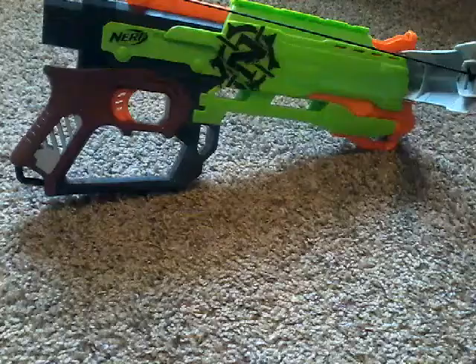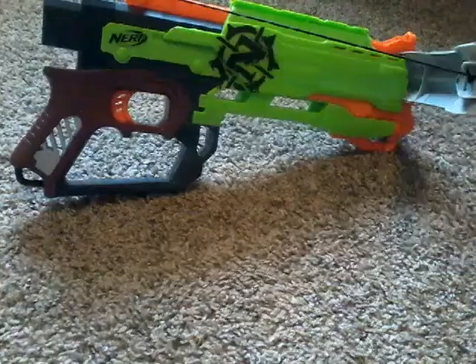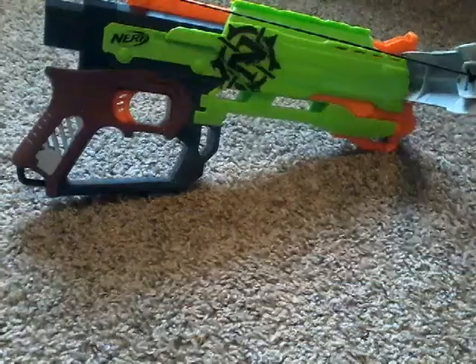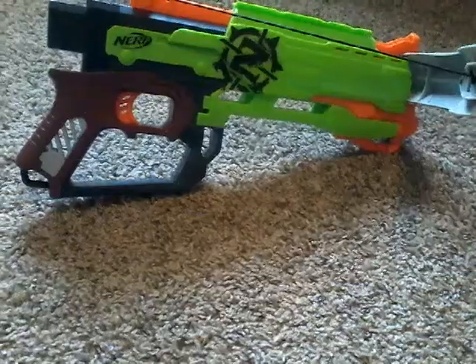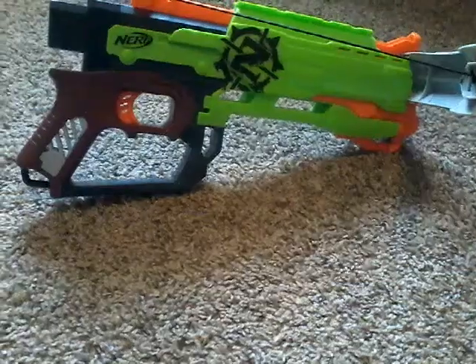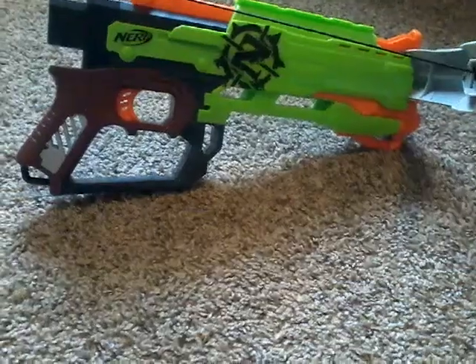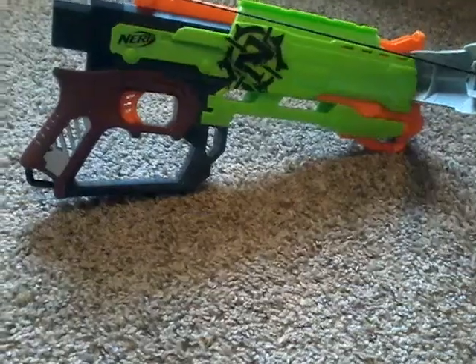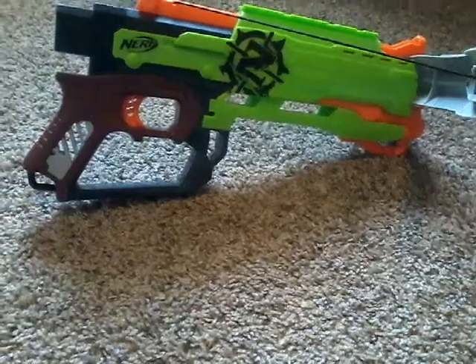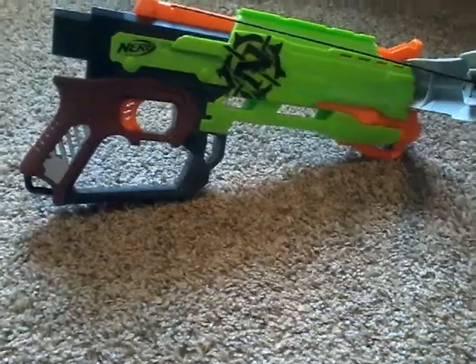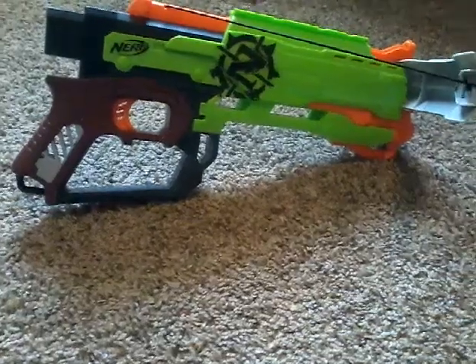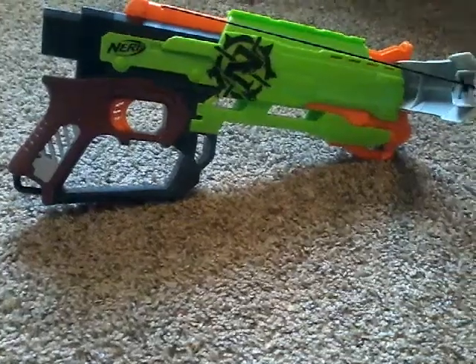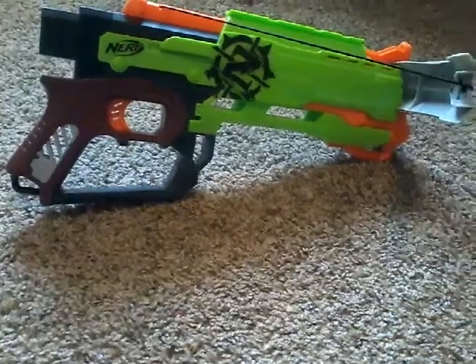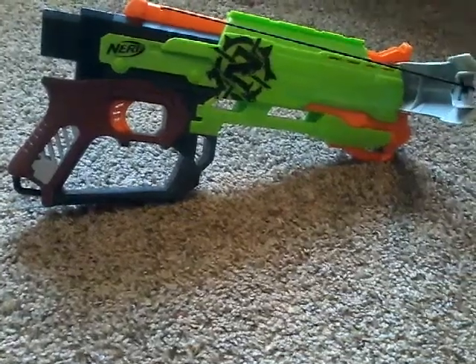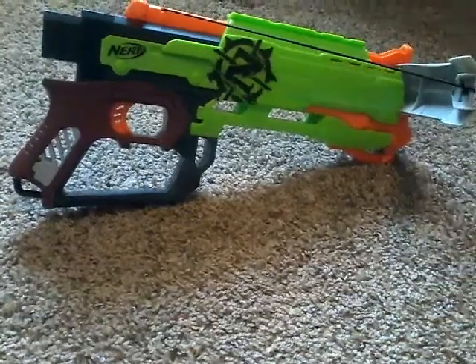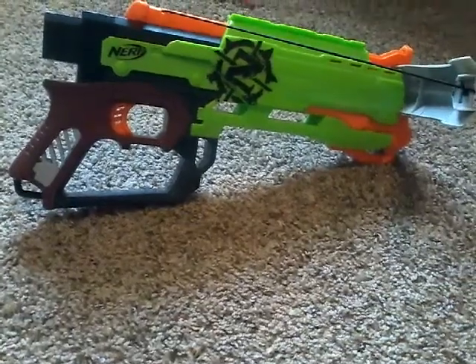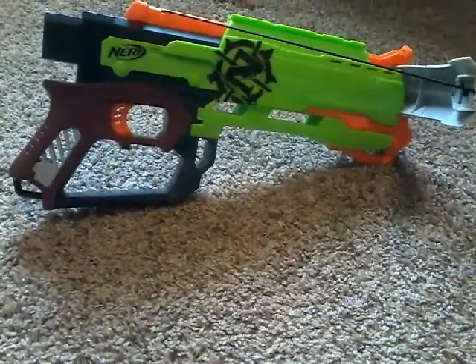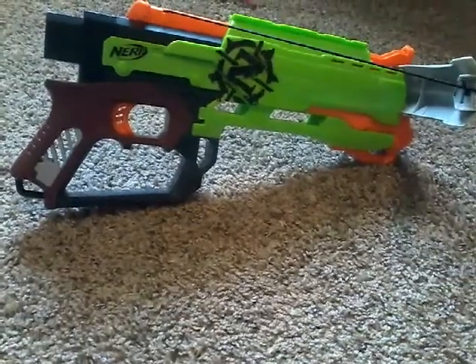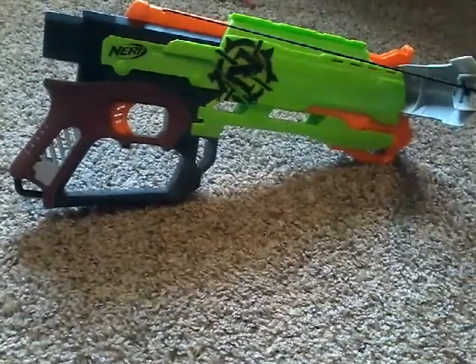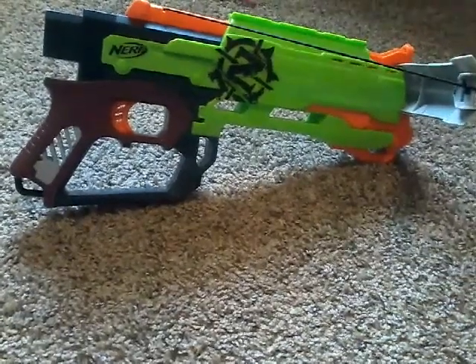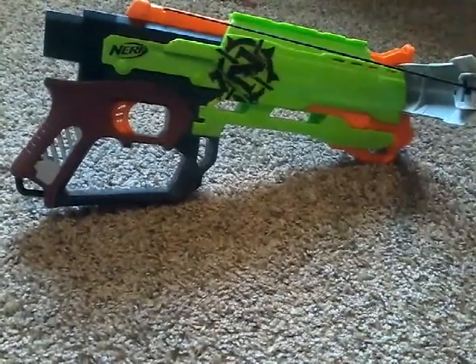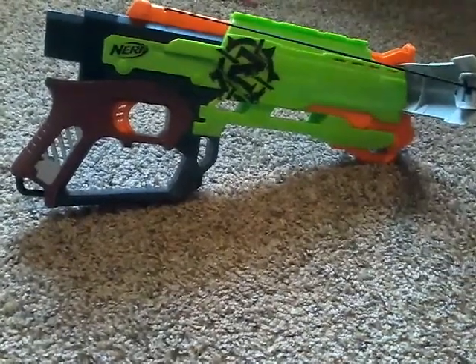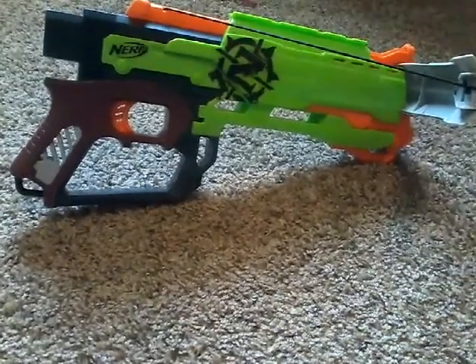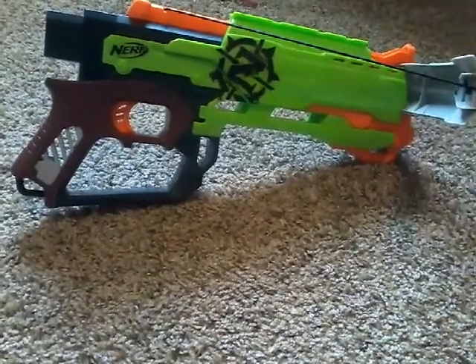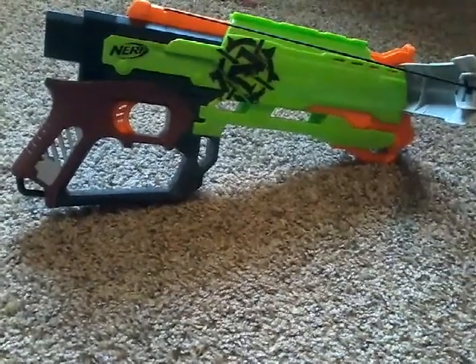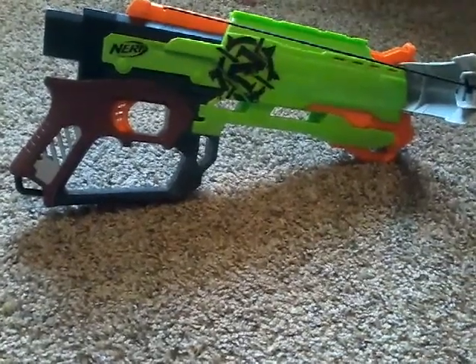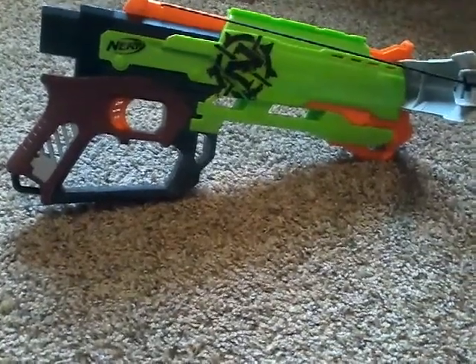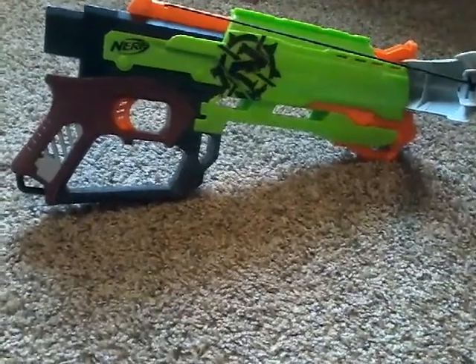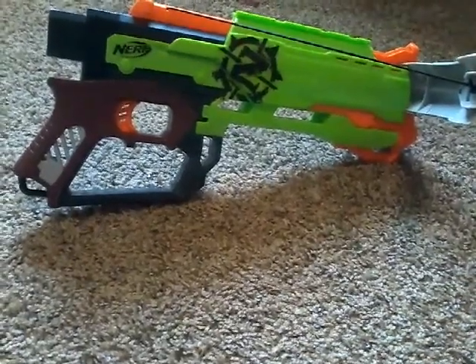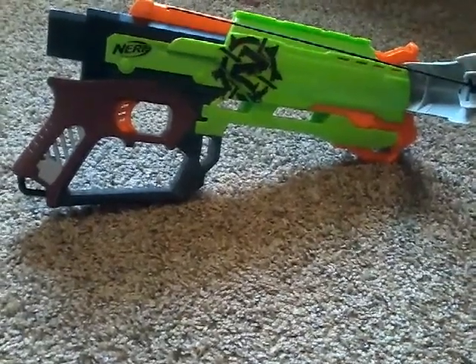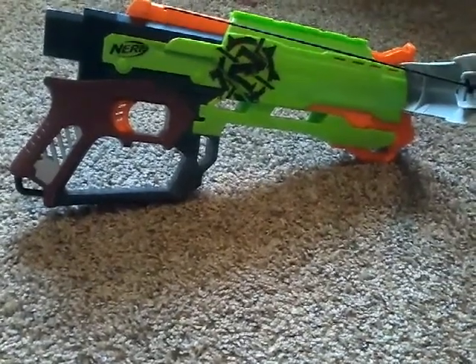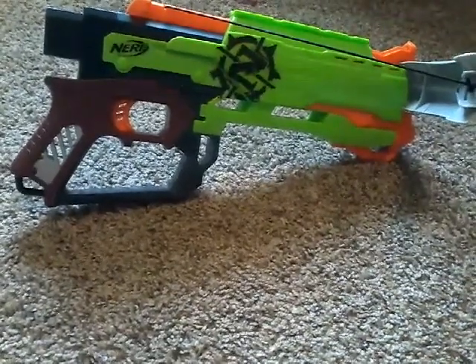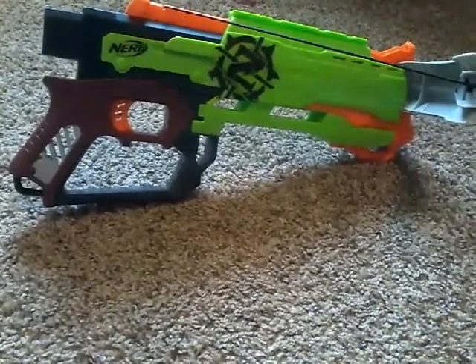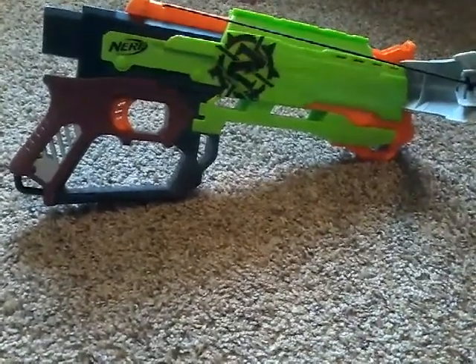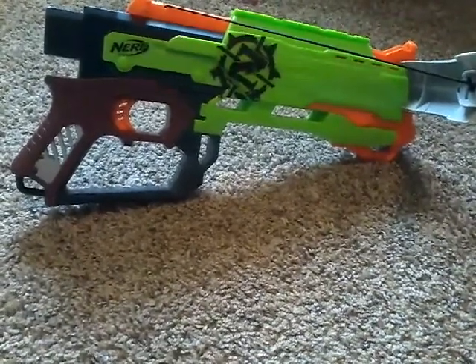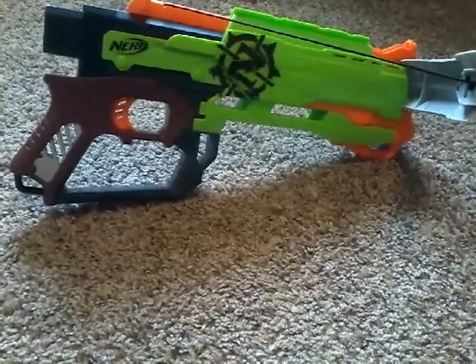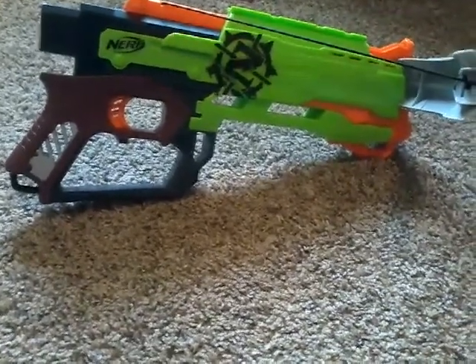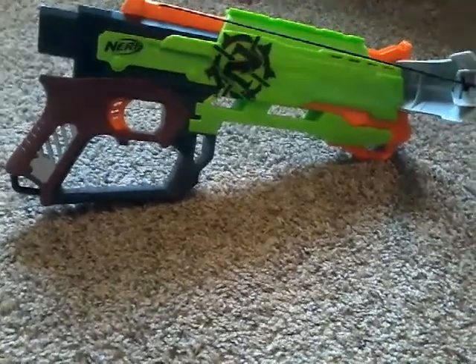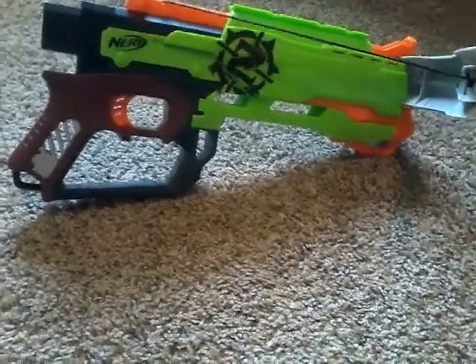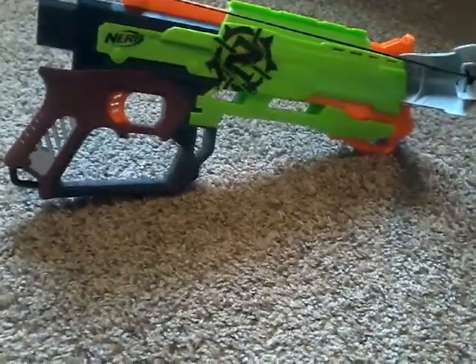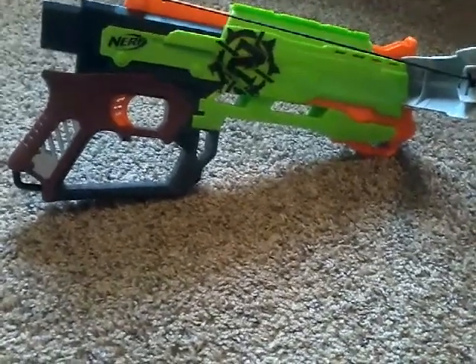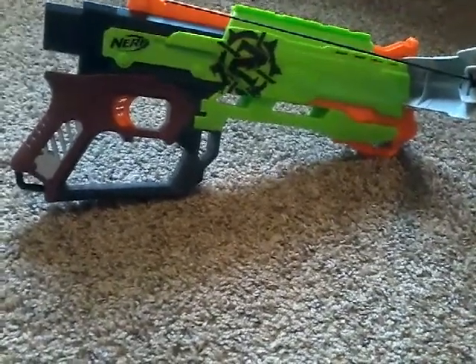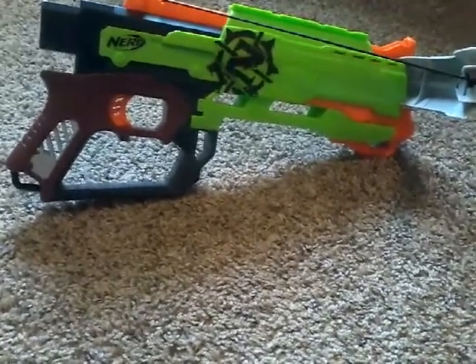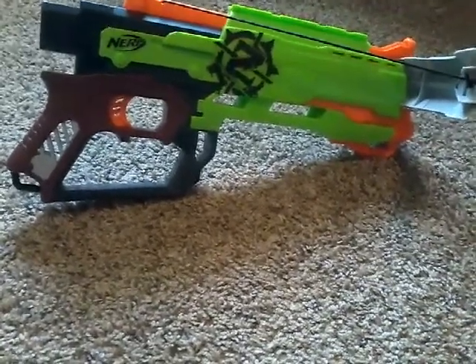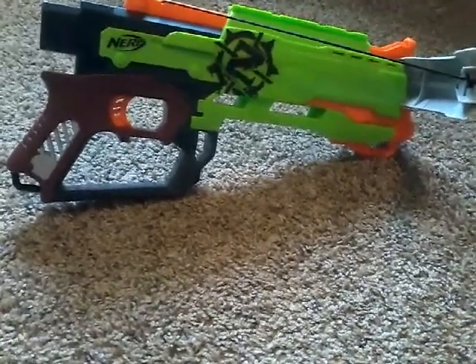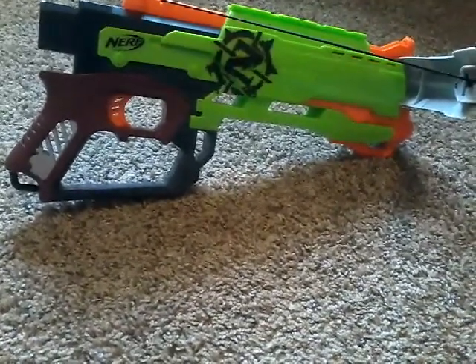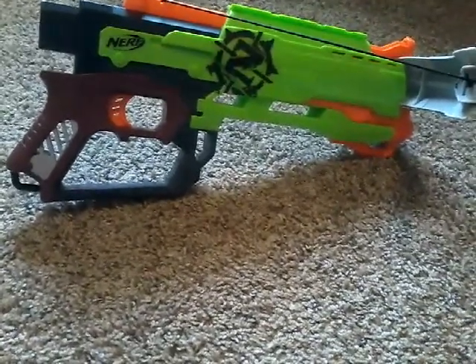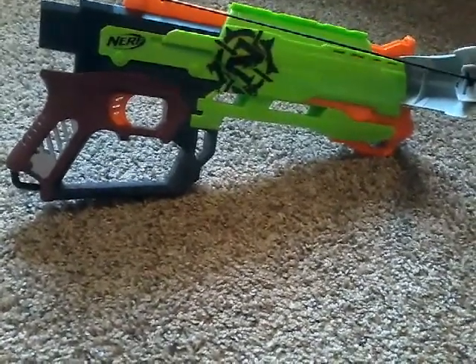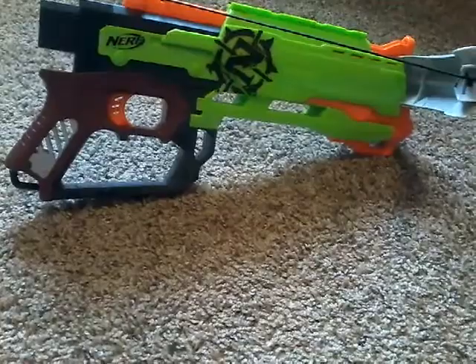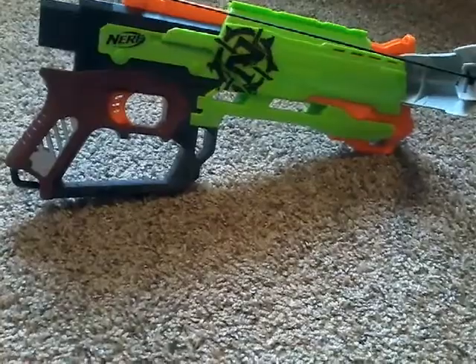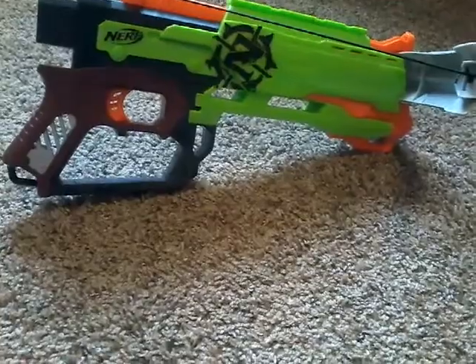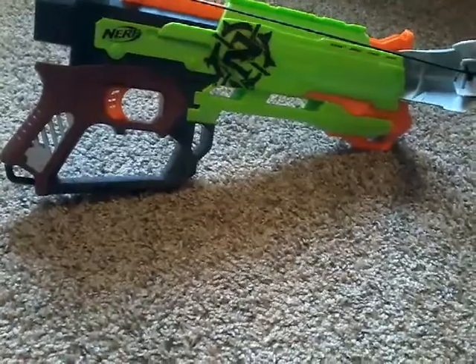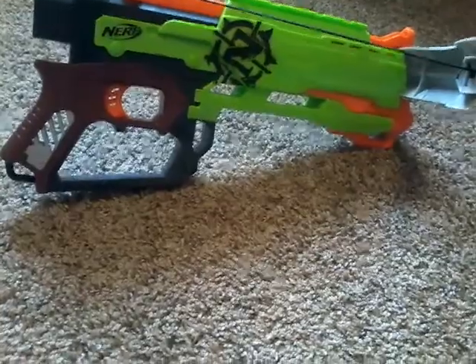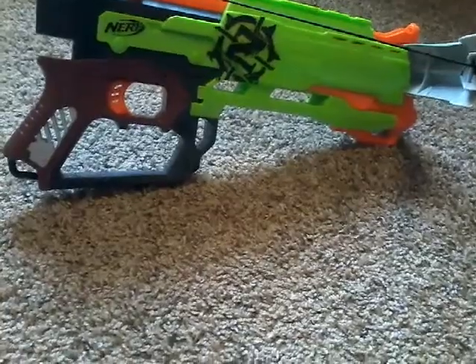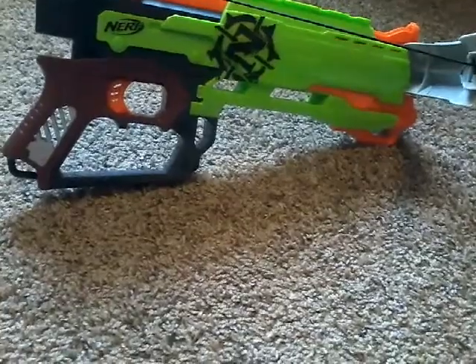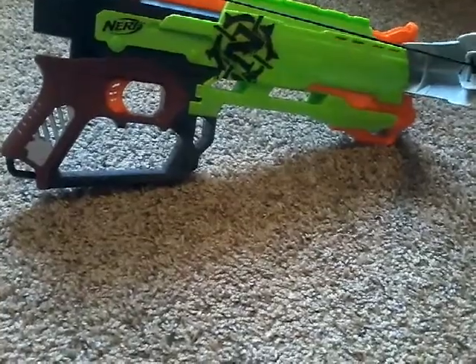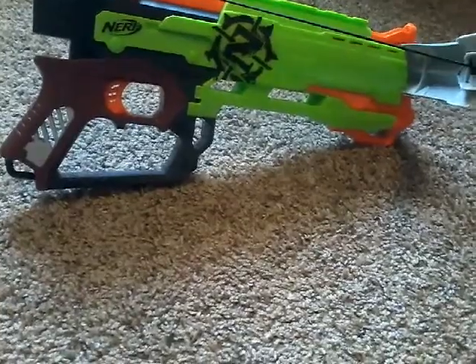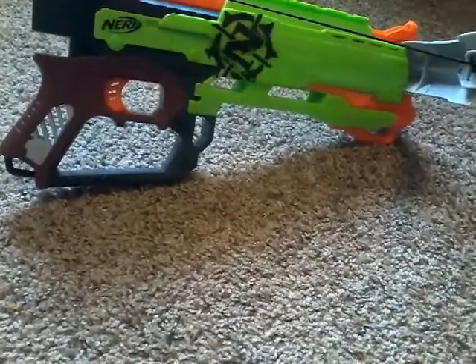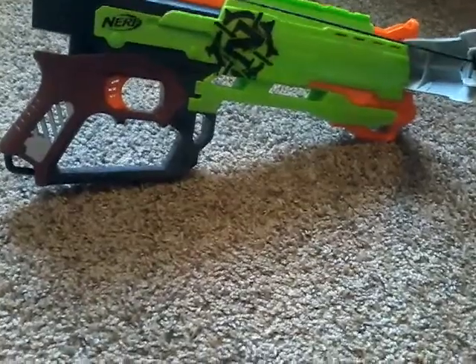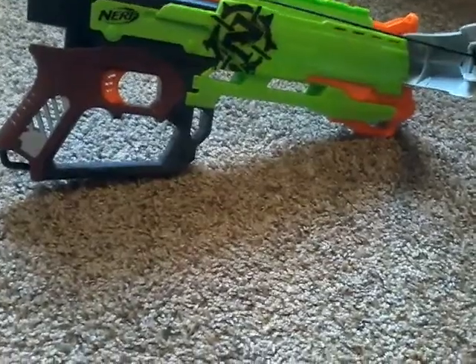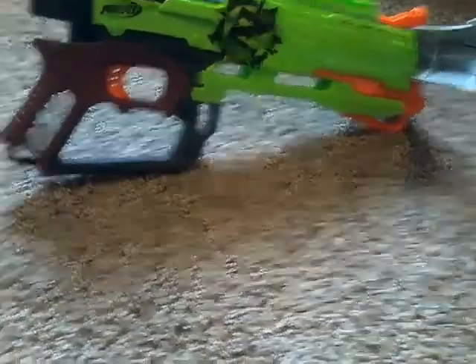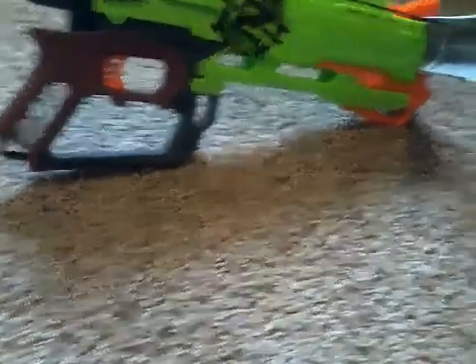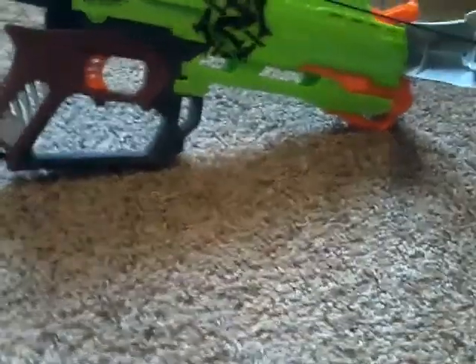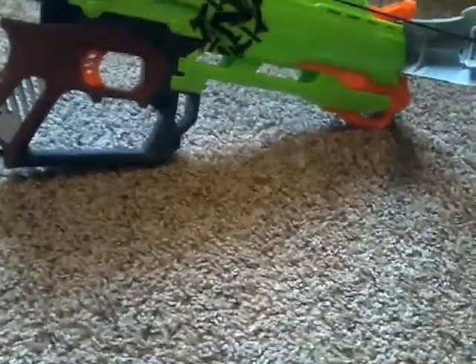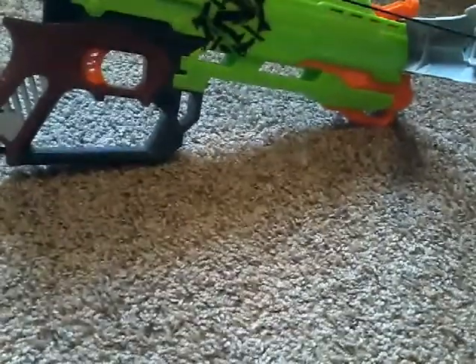What's up guys, and in this video I'm going to be reviewing the Nerf Zombie Strike Crossfire.